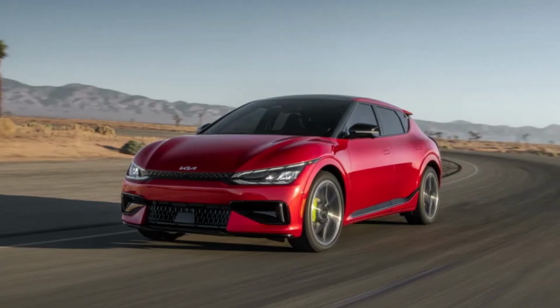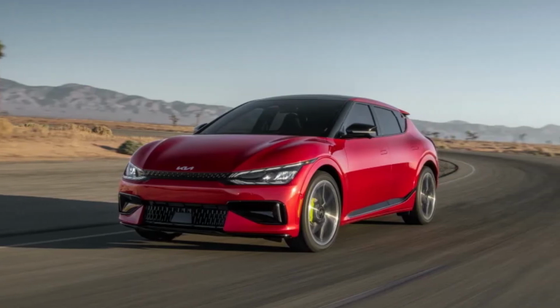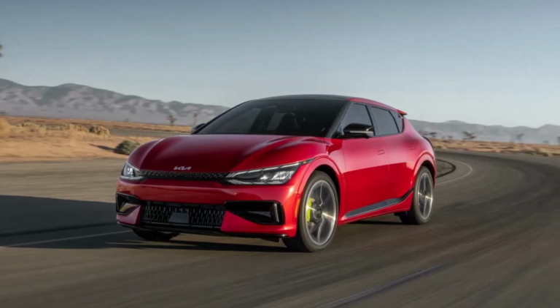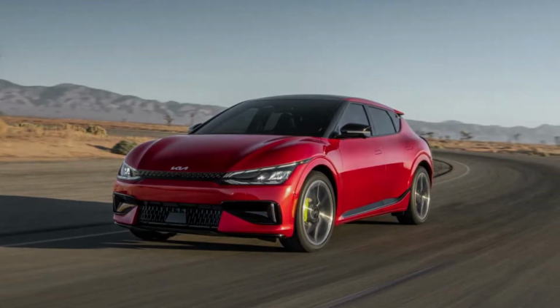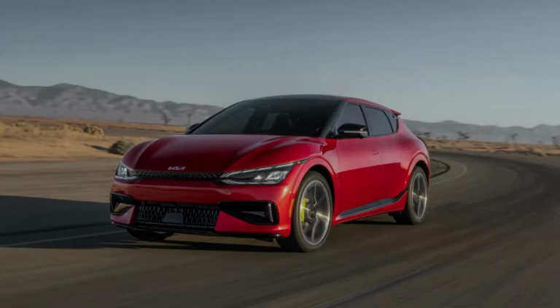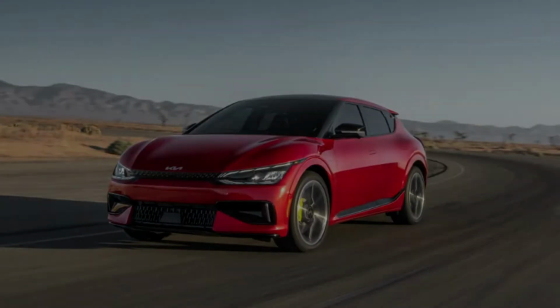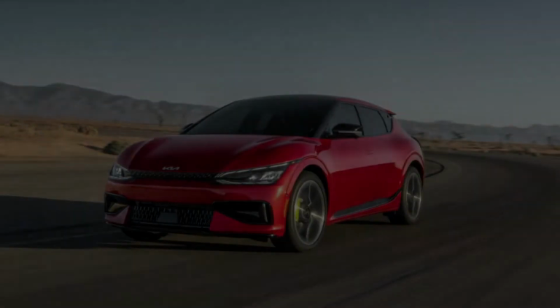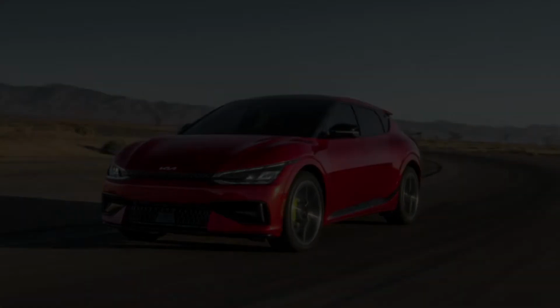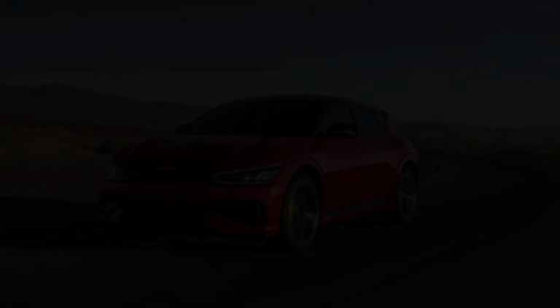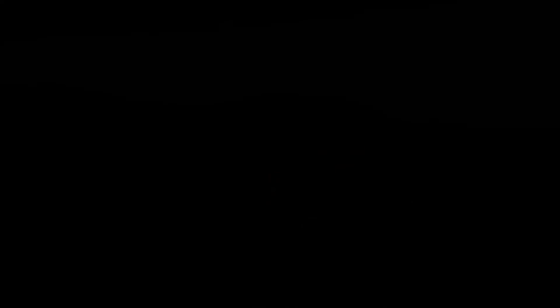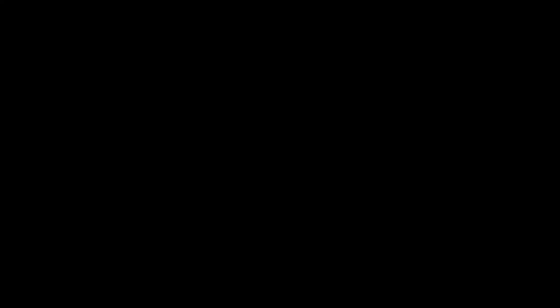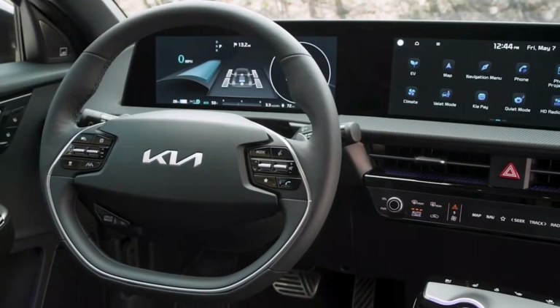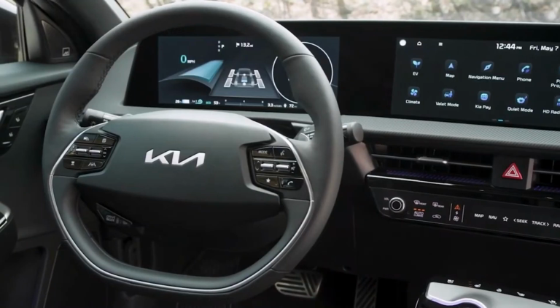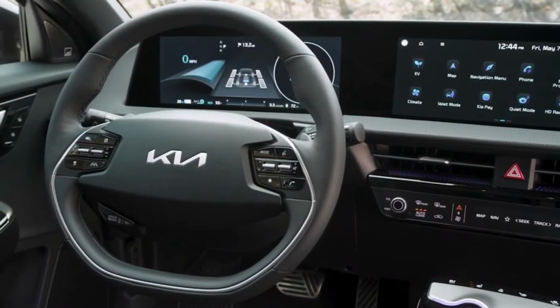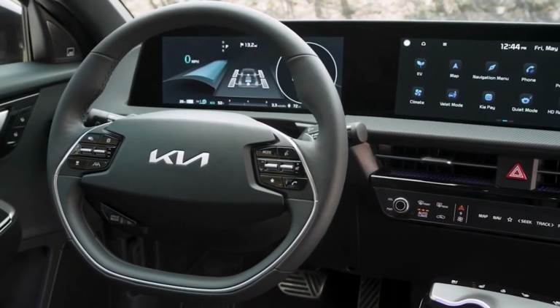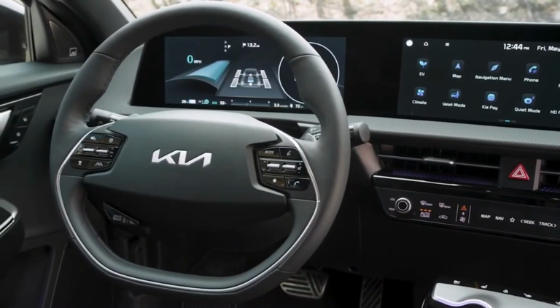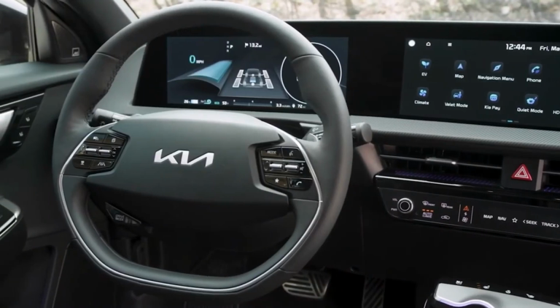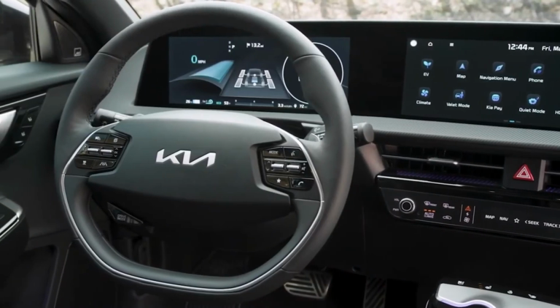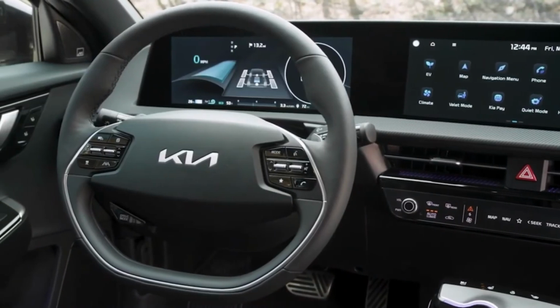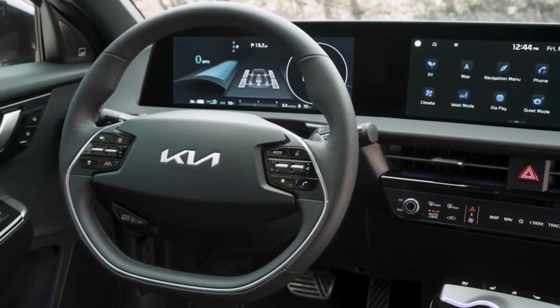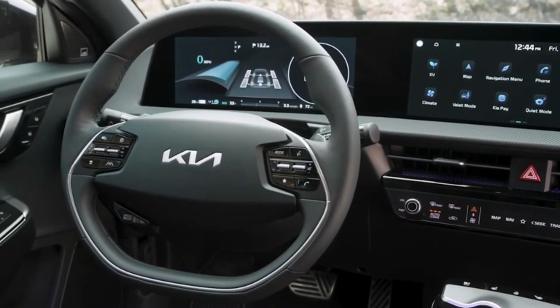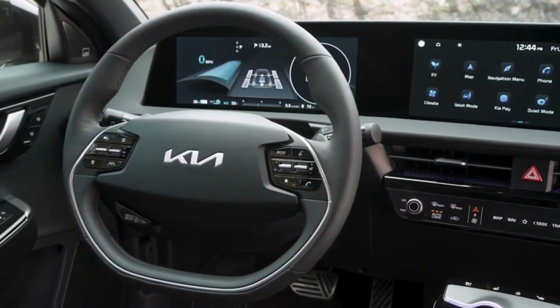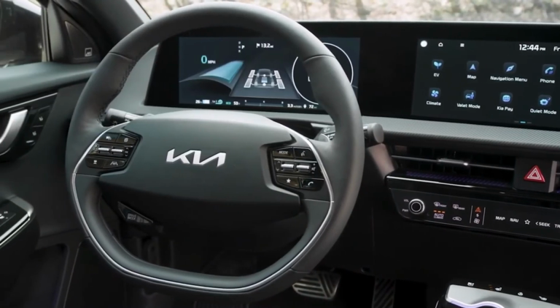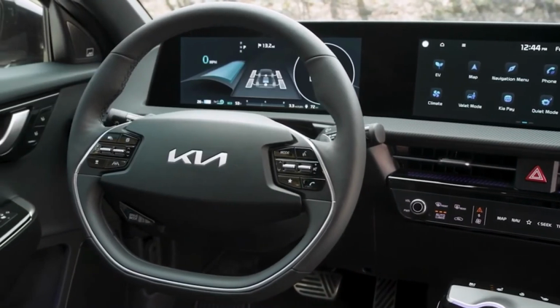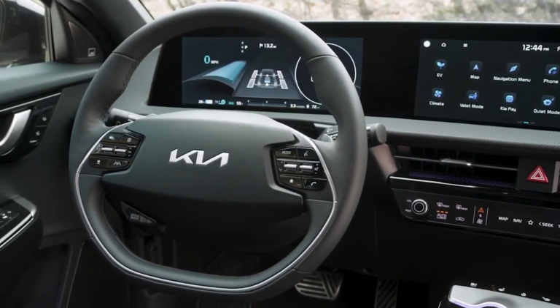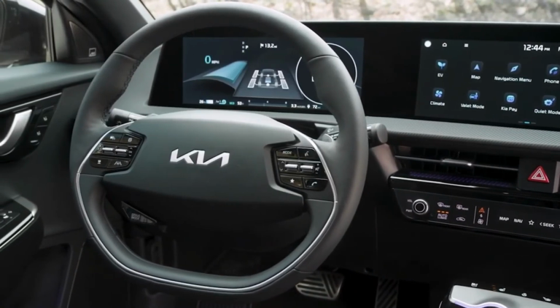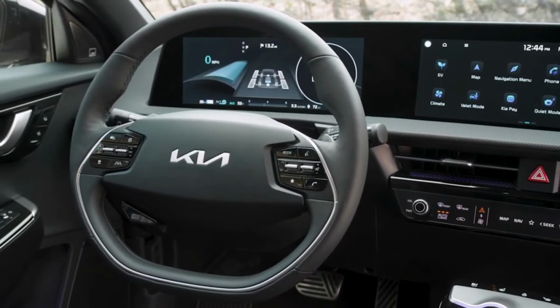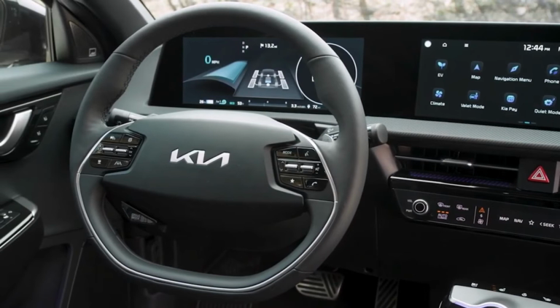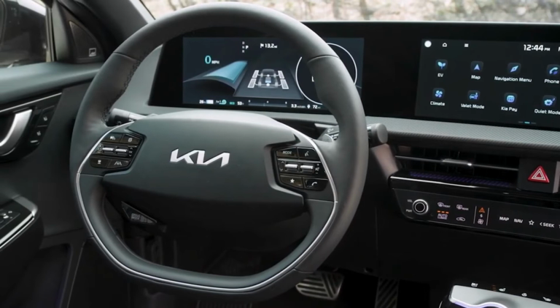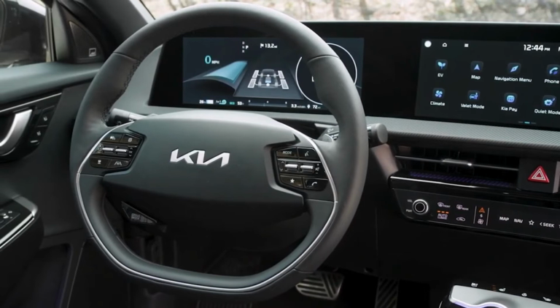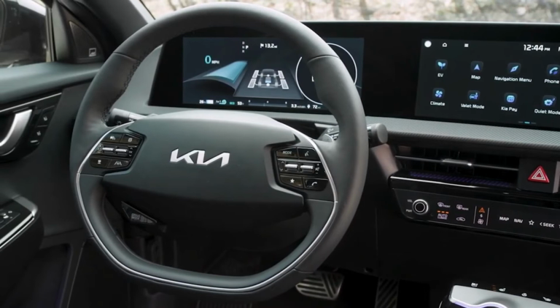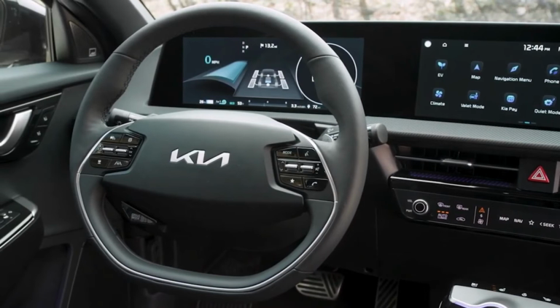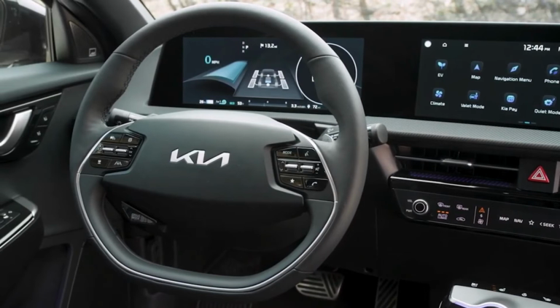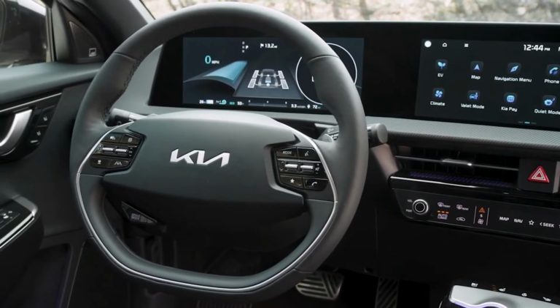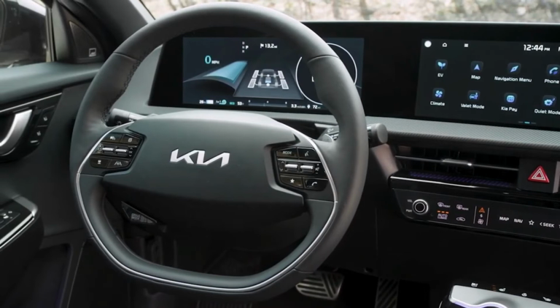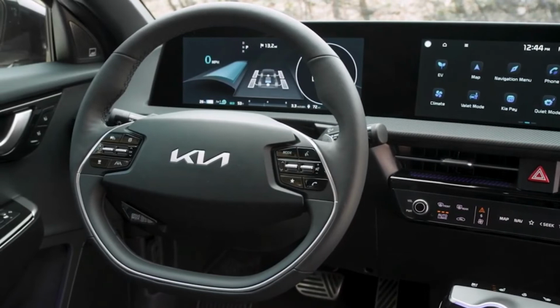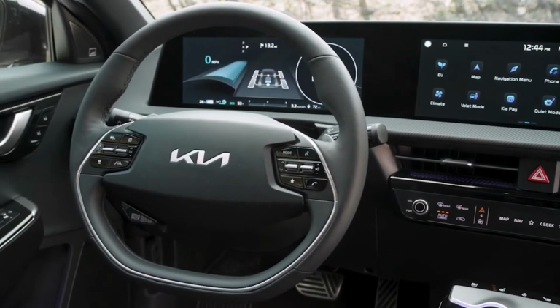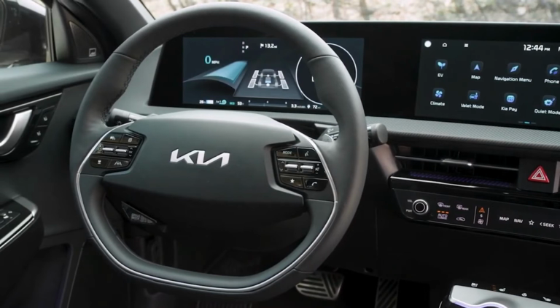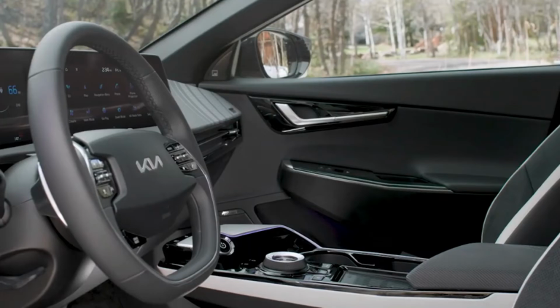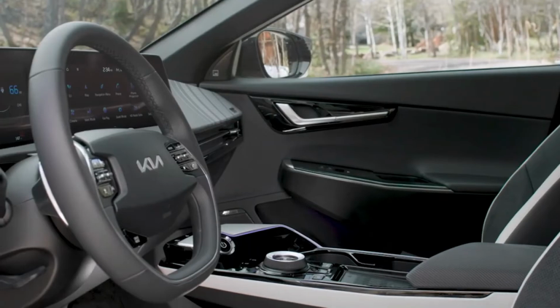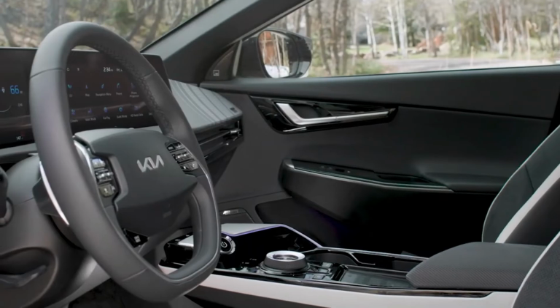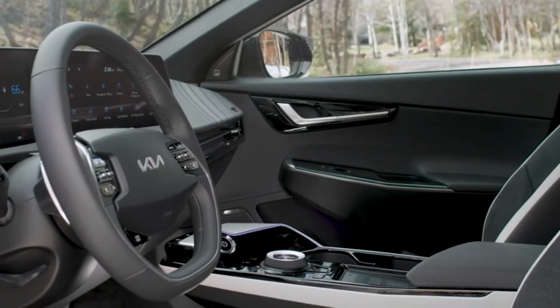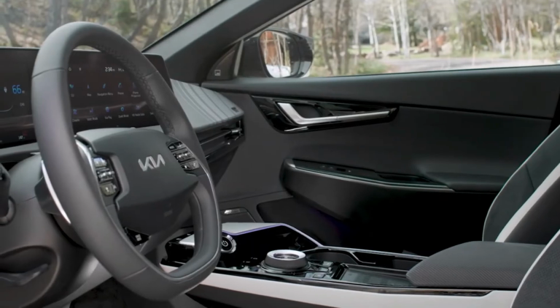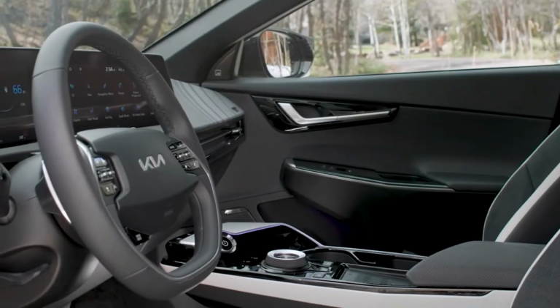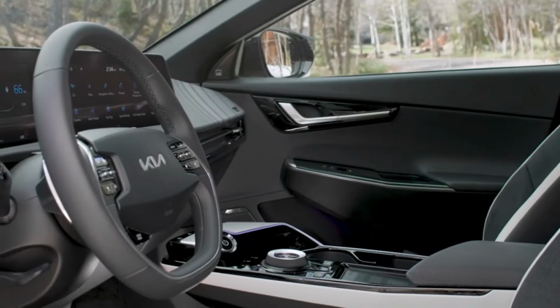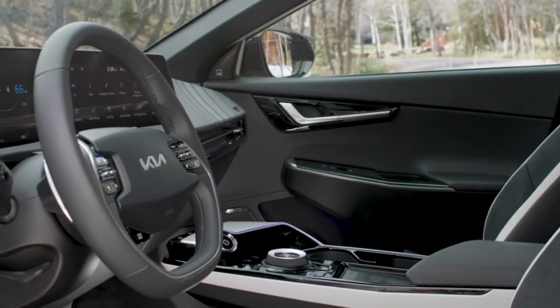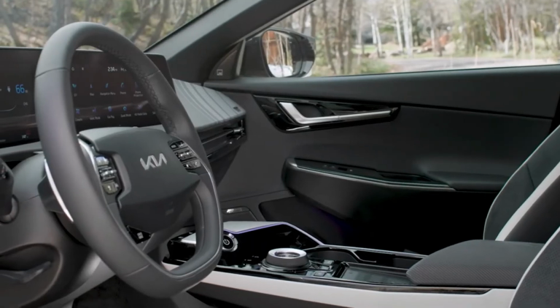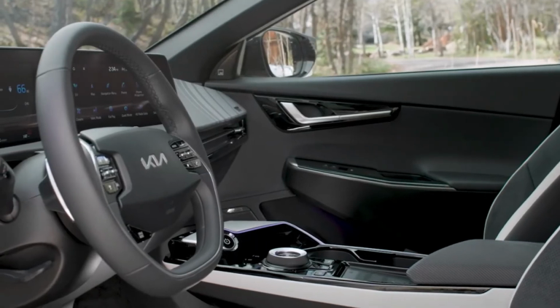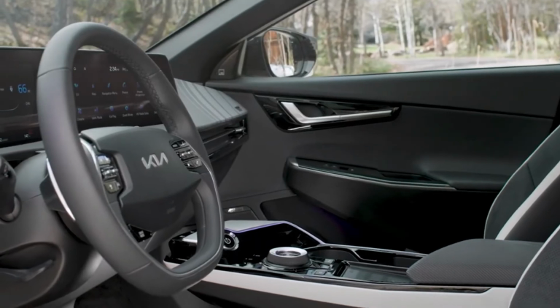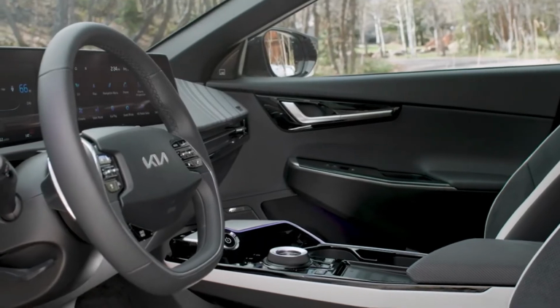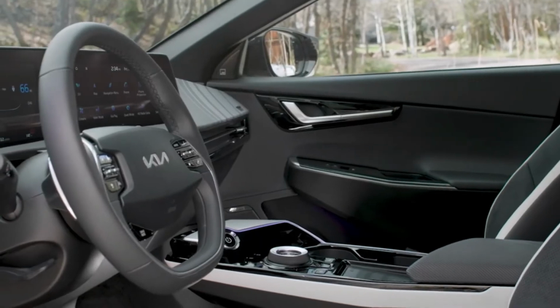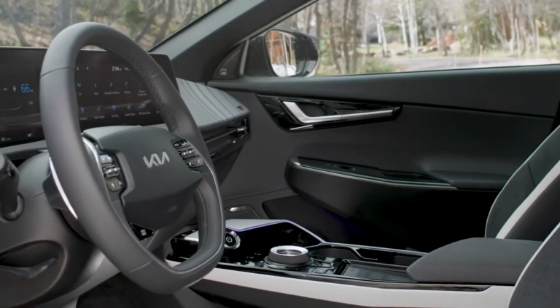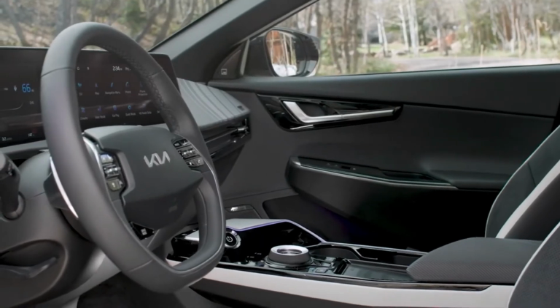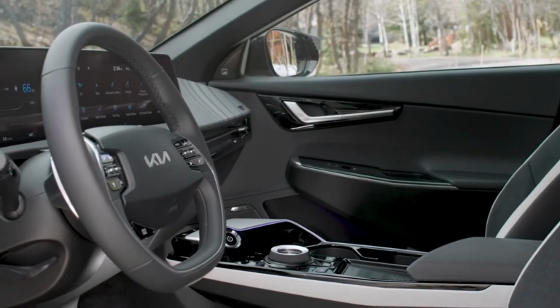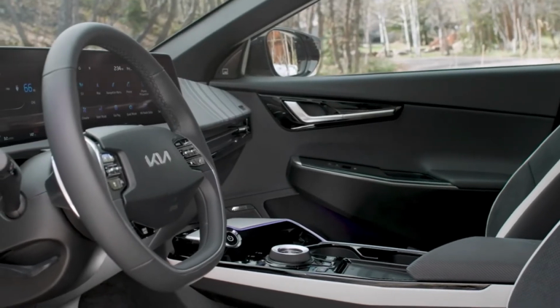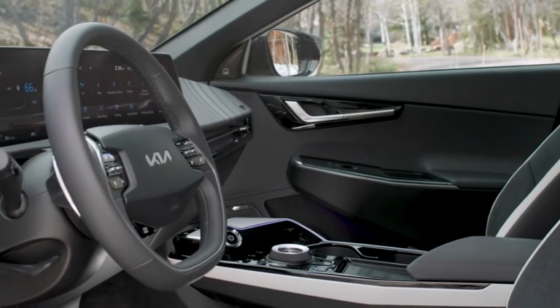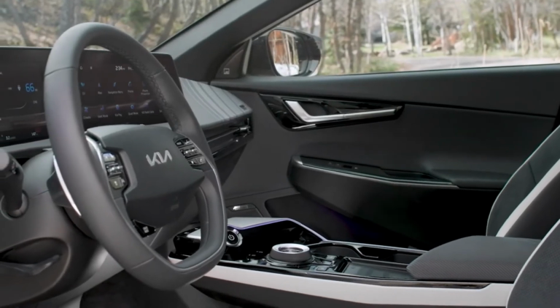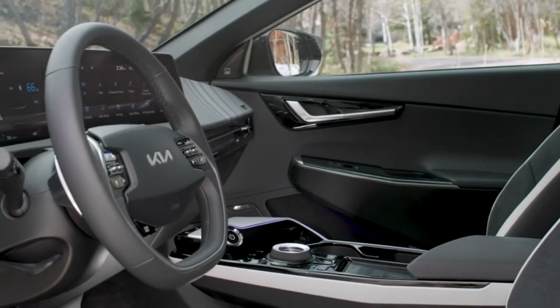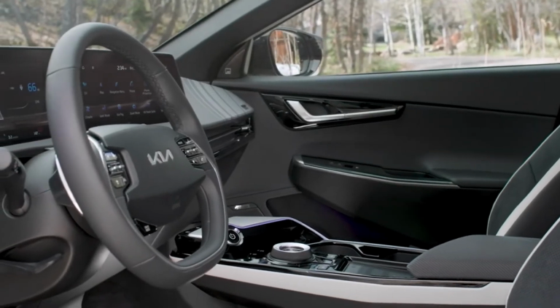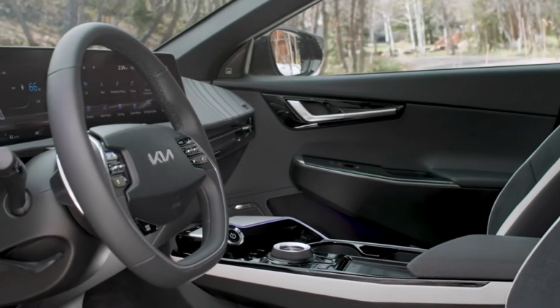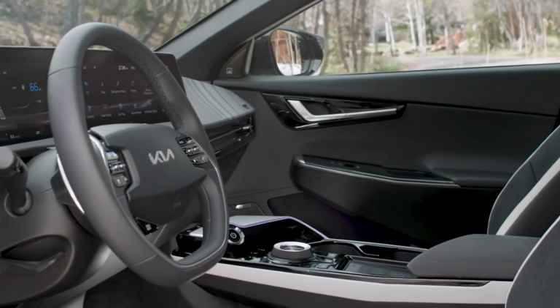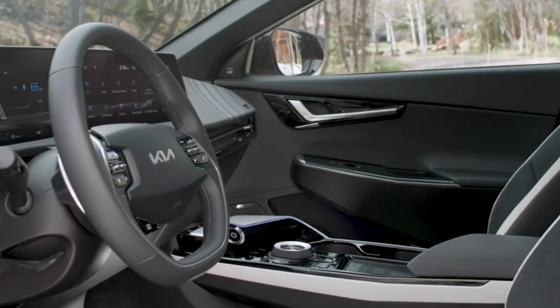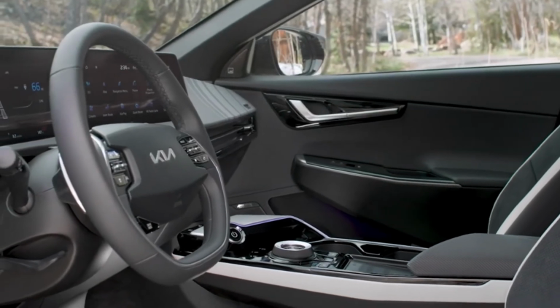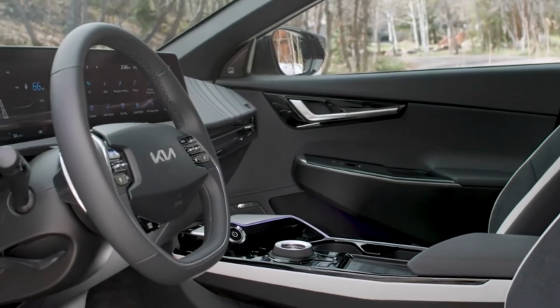The 2023 Kia EV6 GT will go on sale before the end of the year. Look for pricing details closer to its launch in Q4.